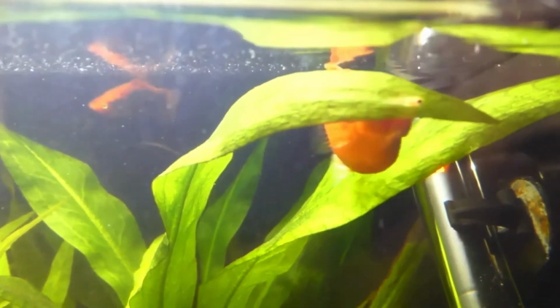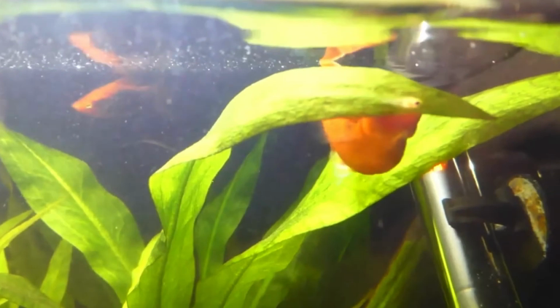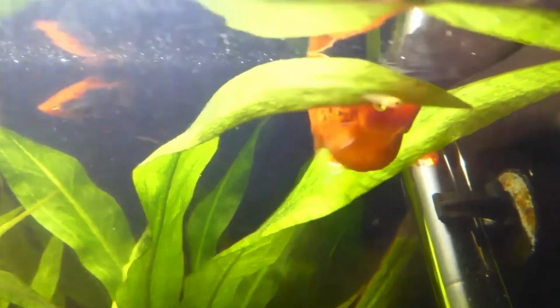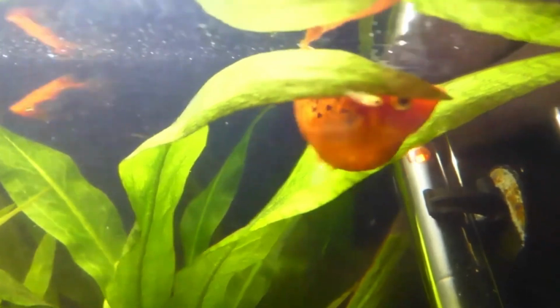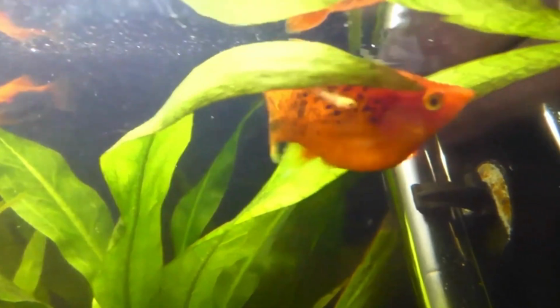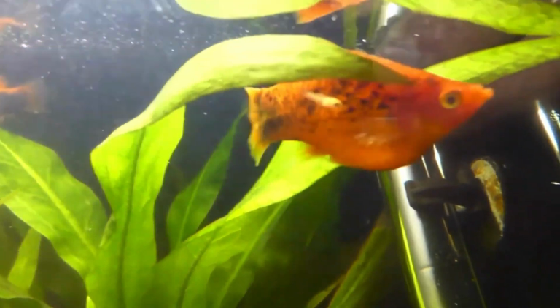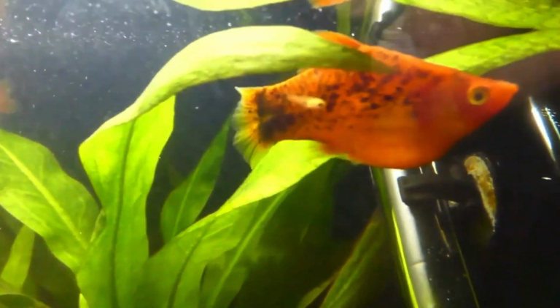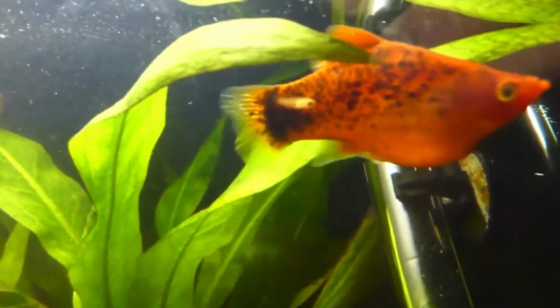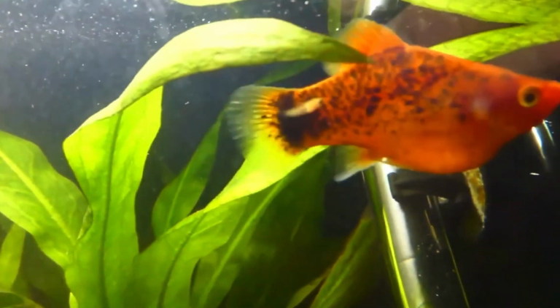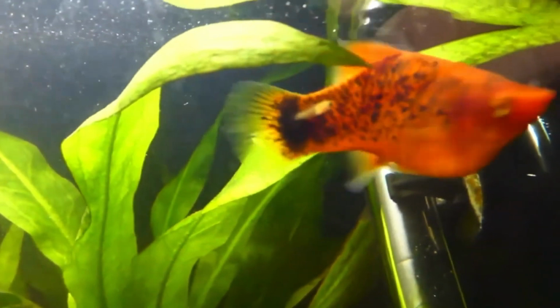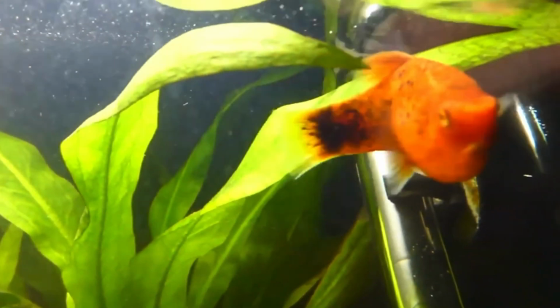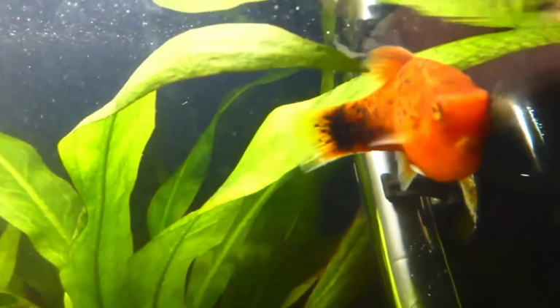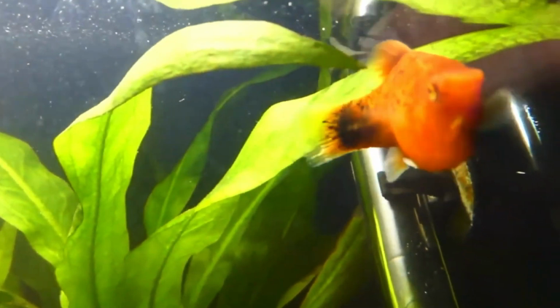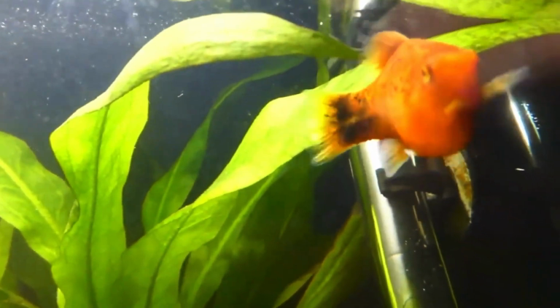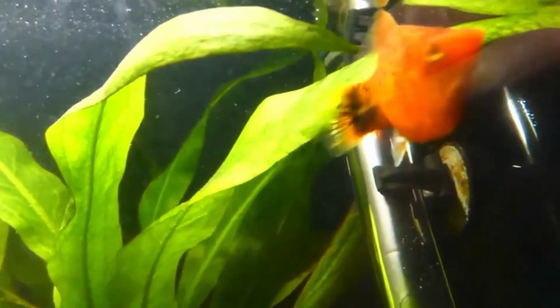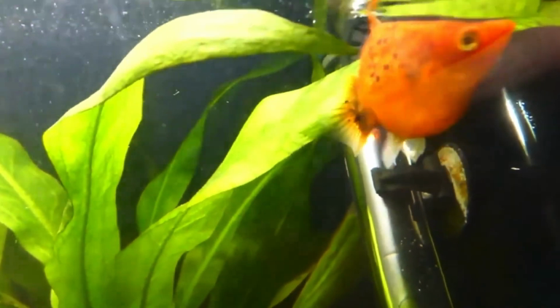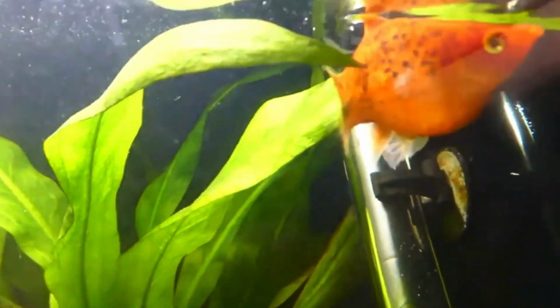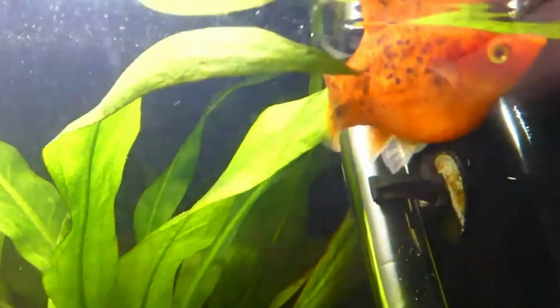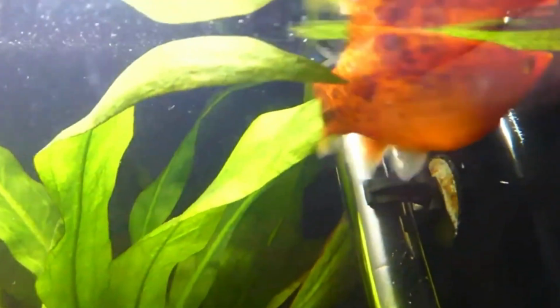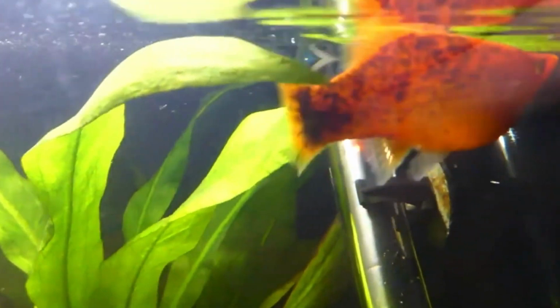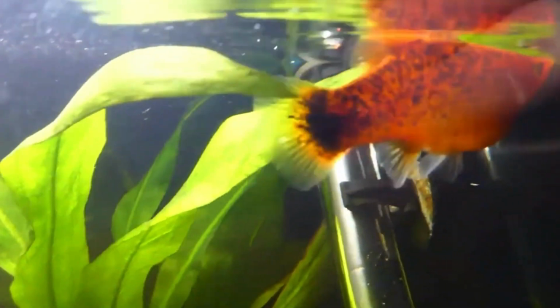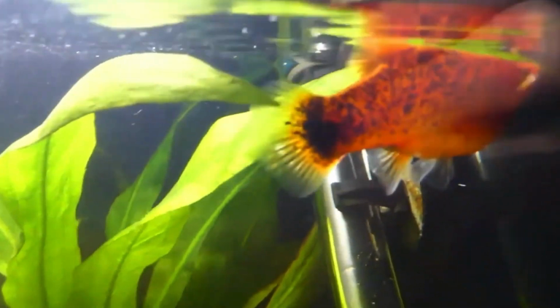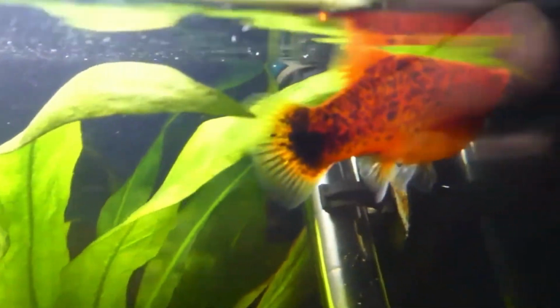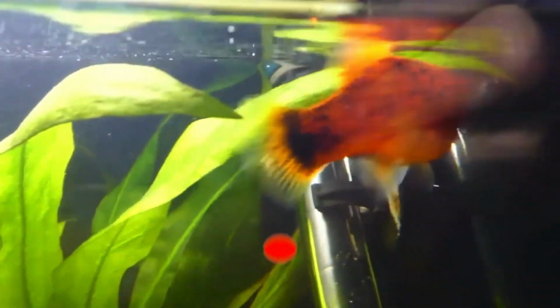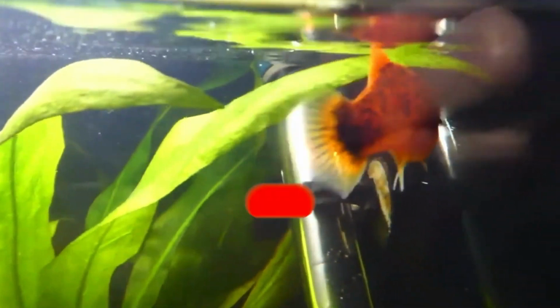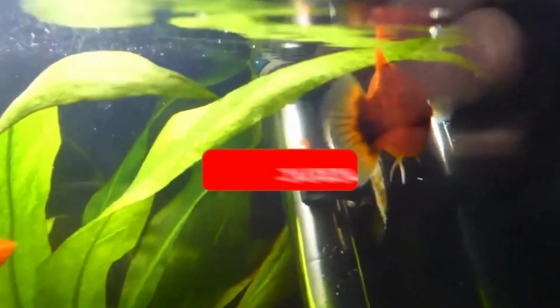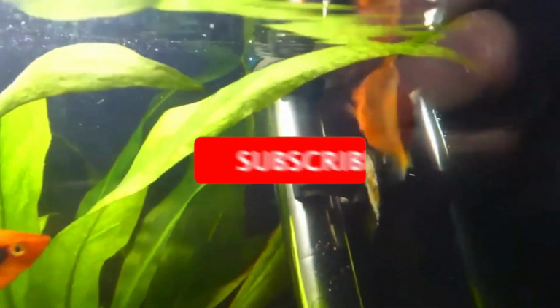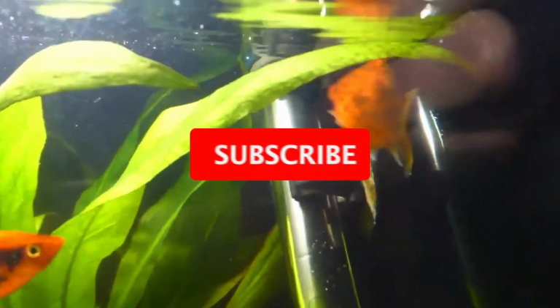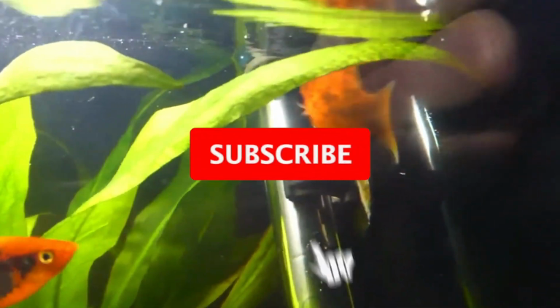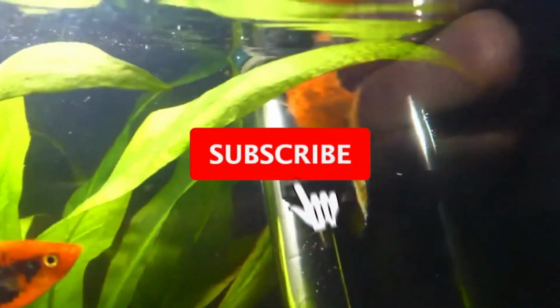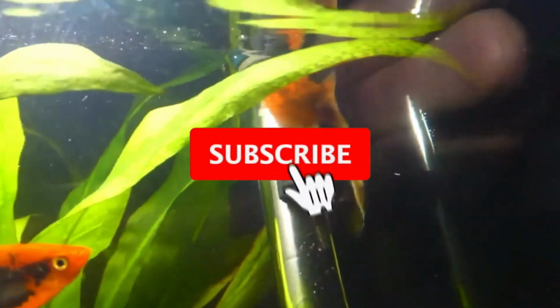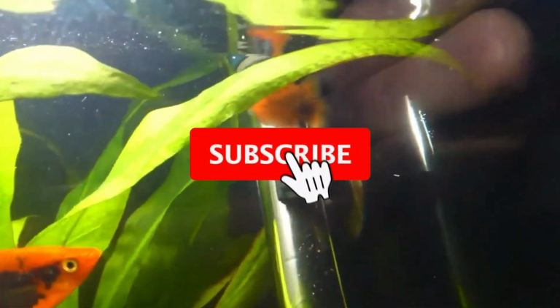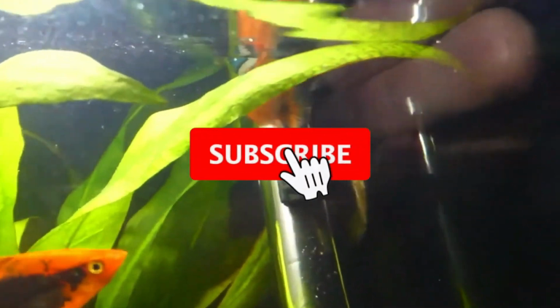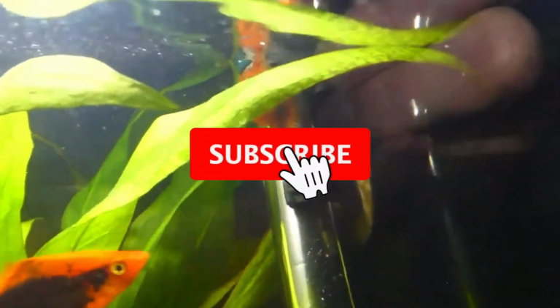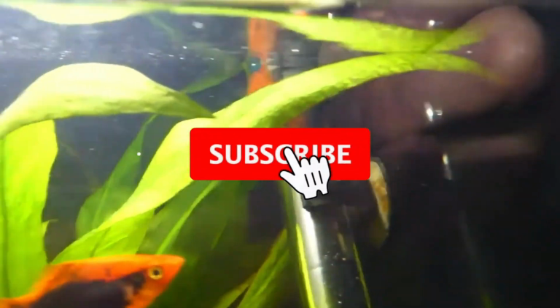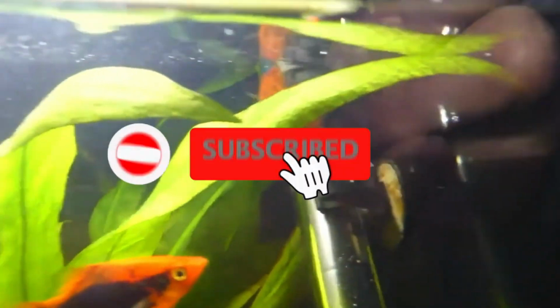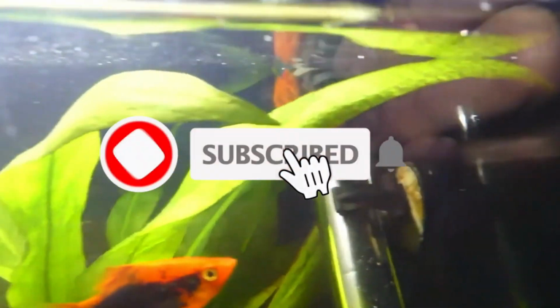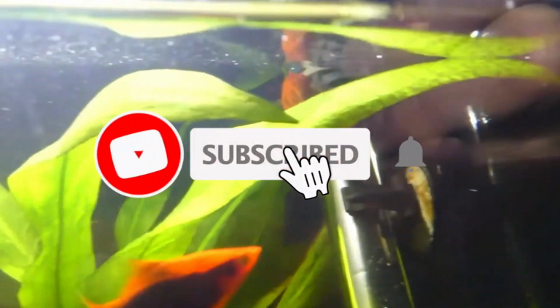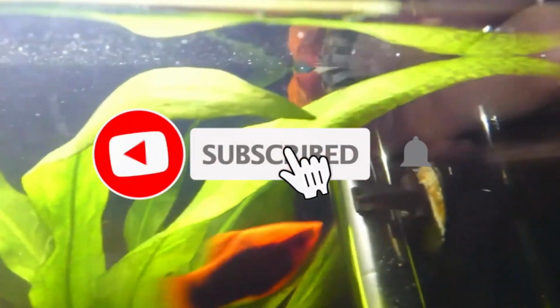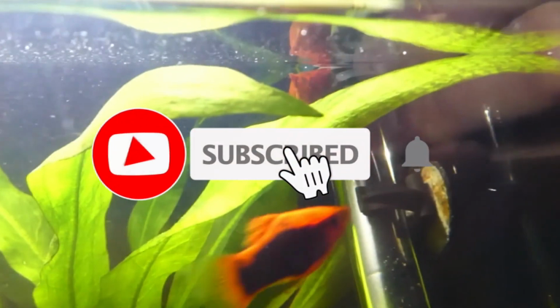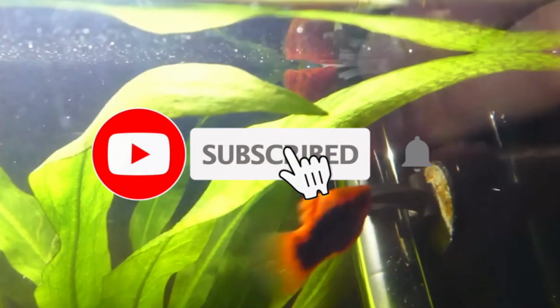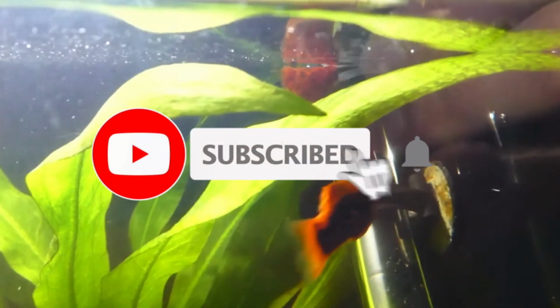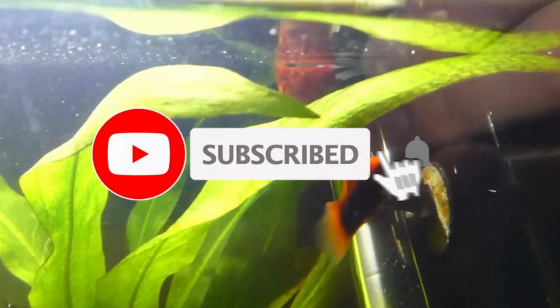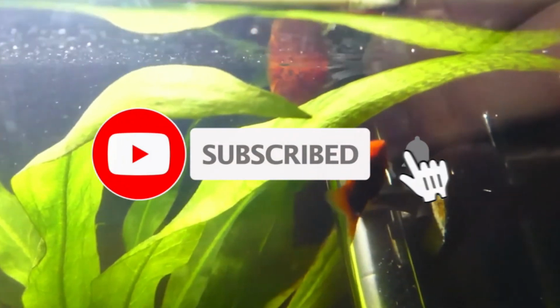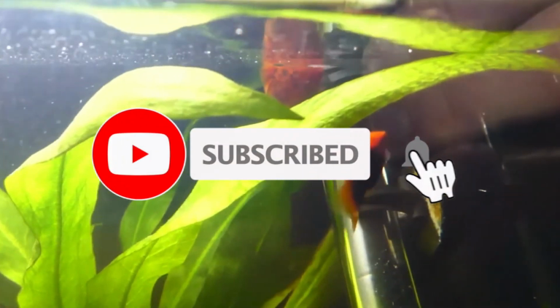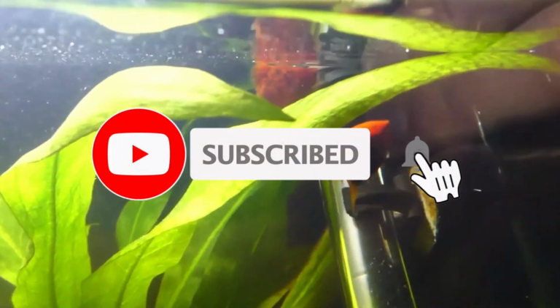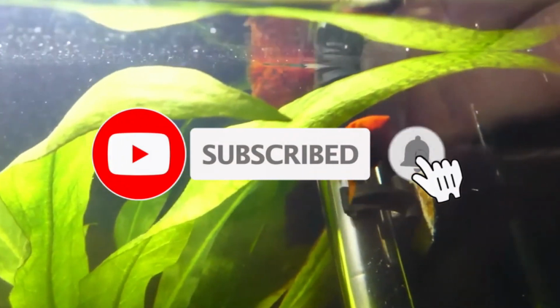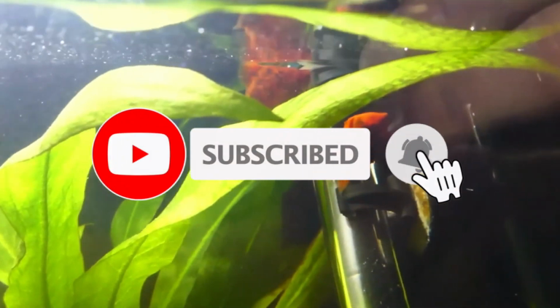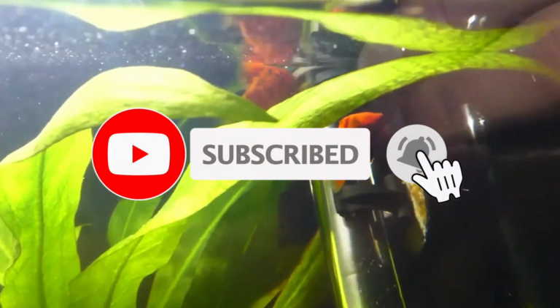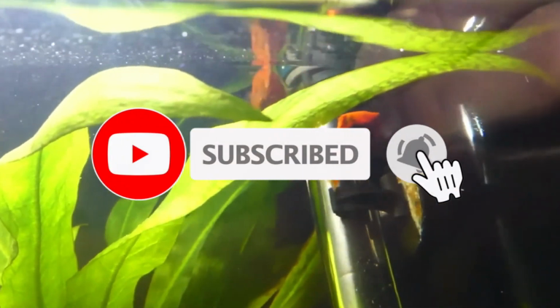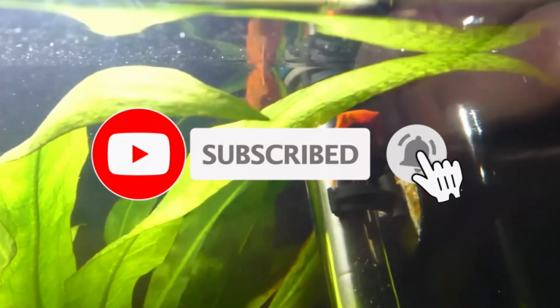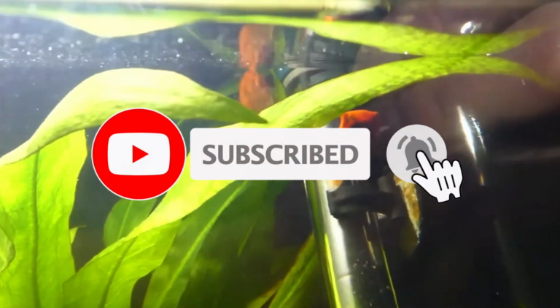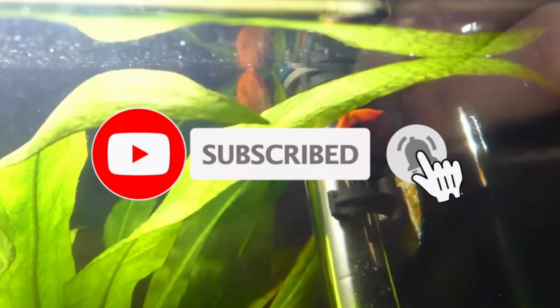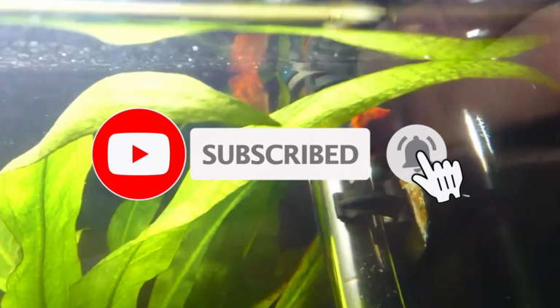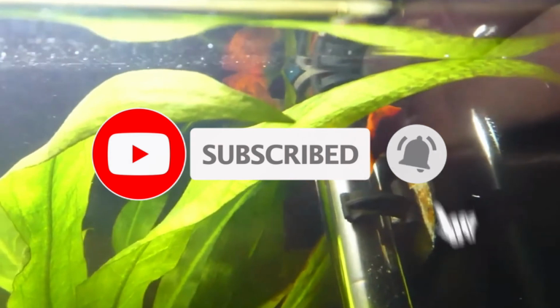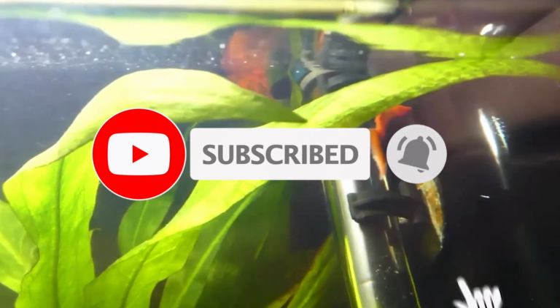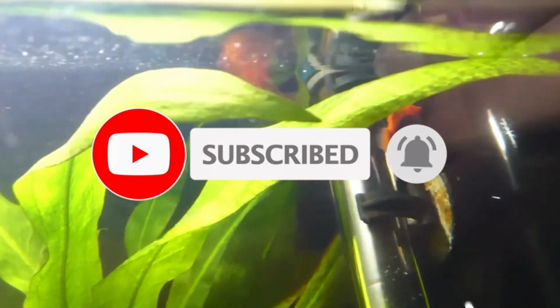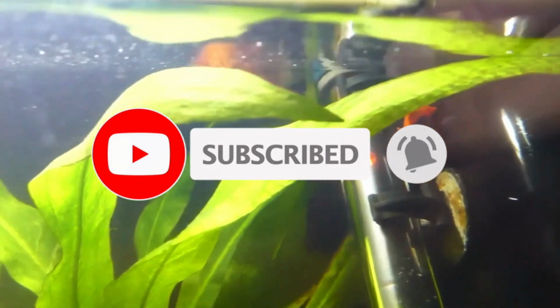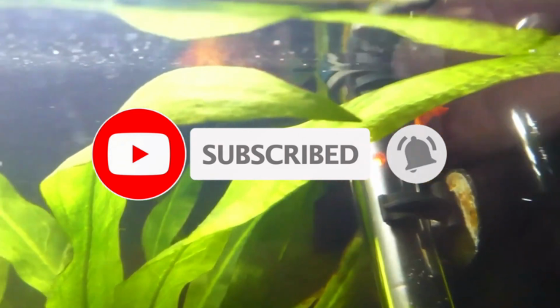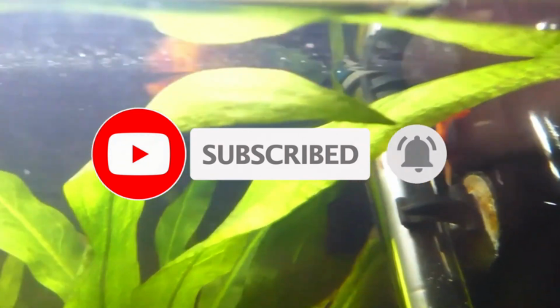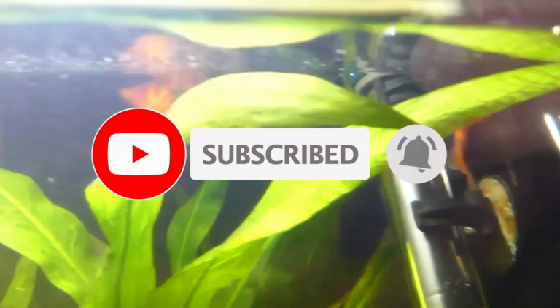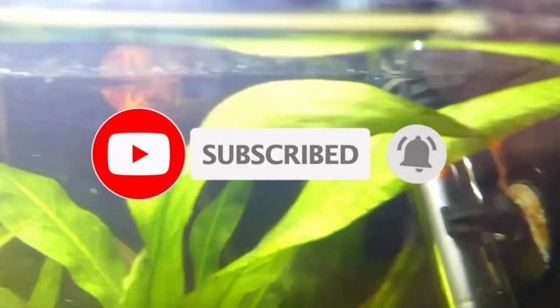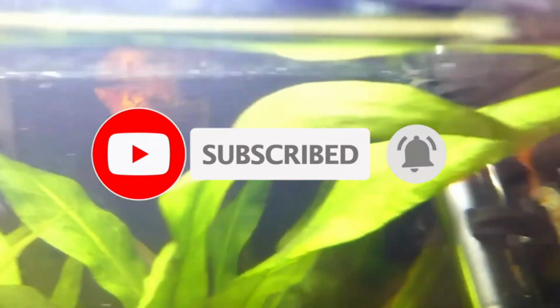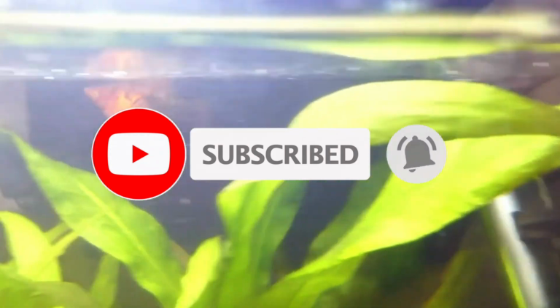Most of the time, platys give birth during the morning. However, they also give birth during the night and other parts of the day.